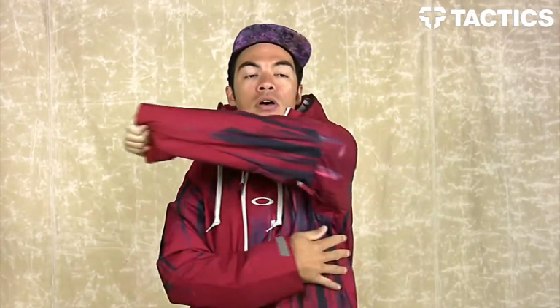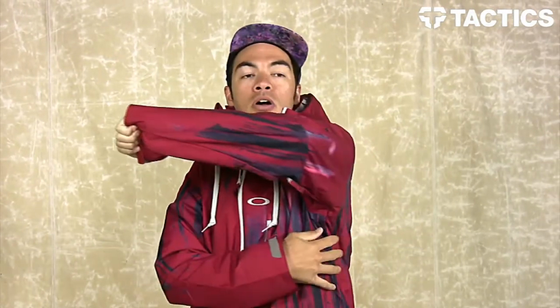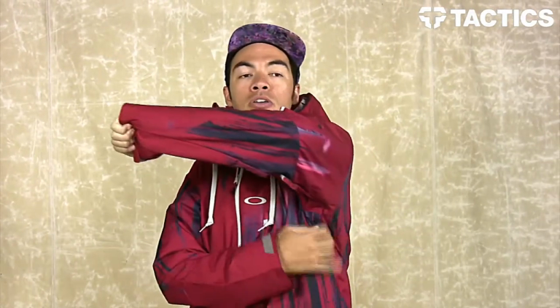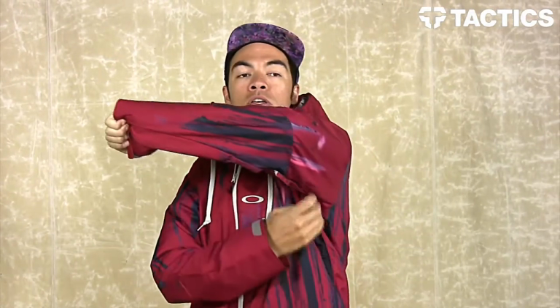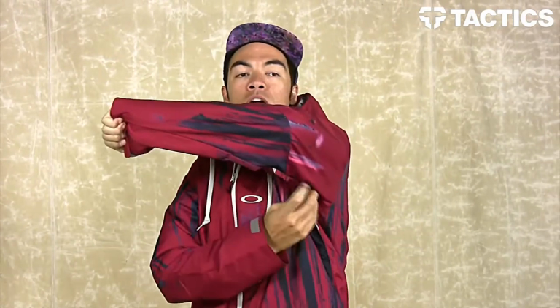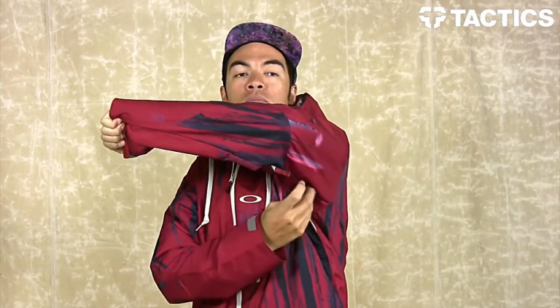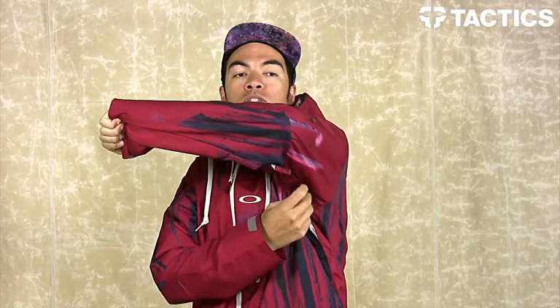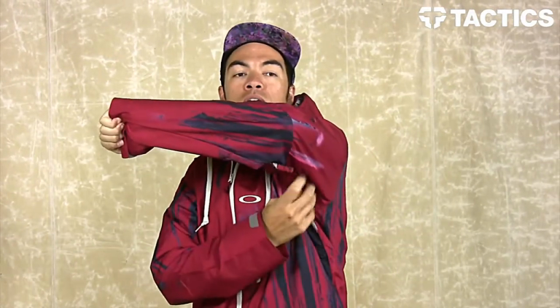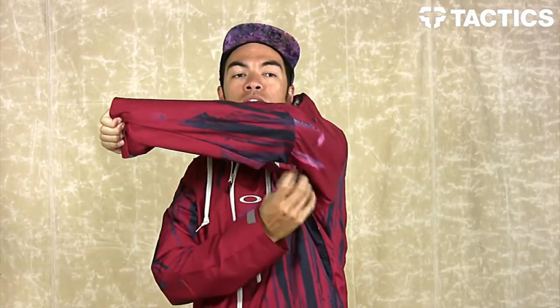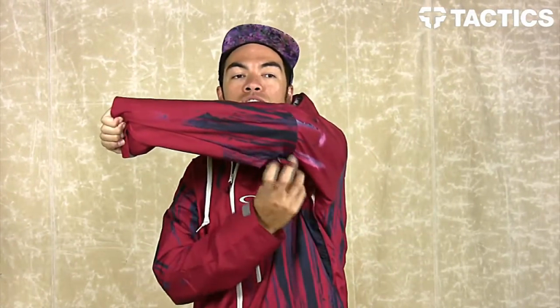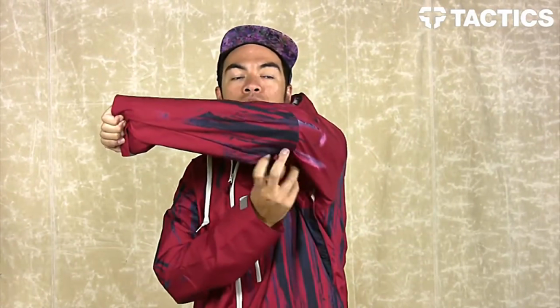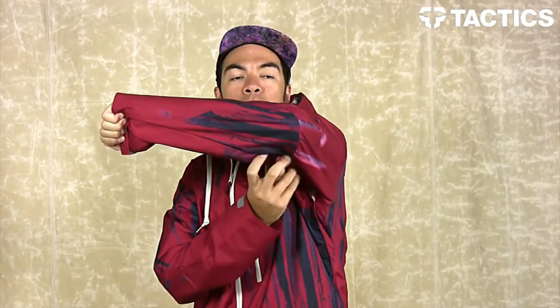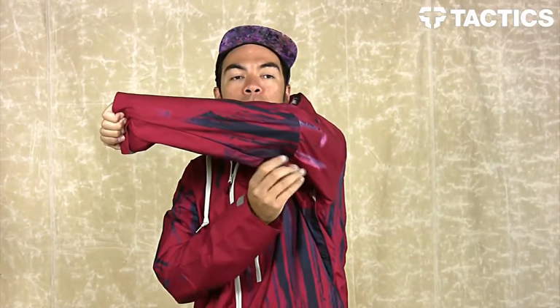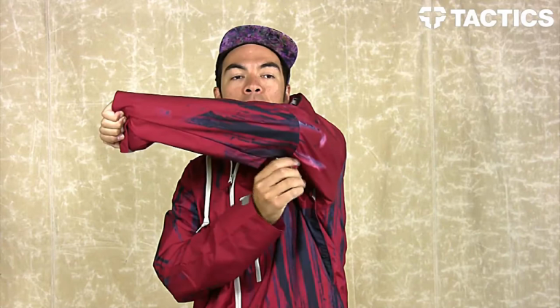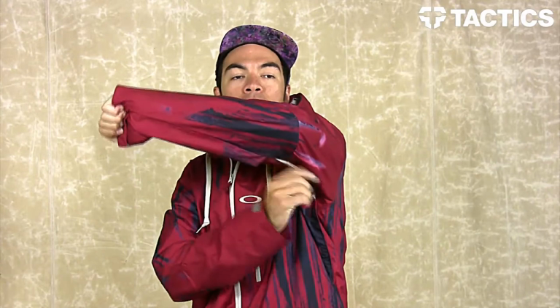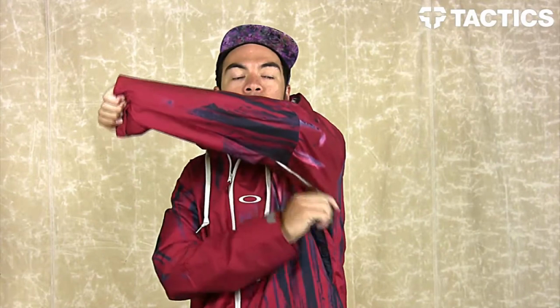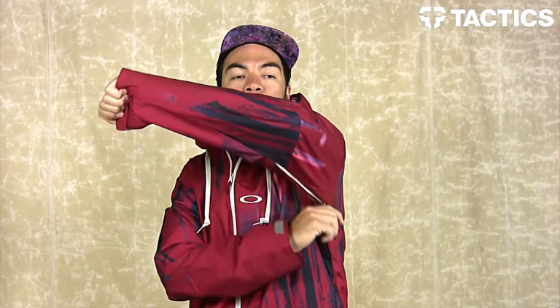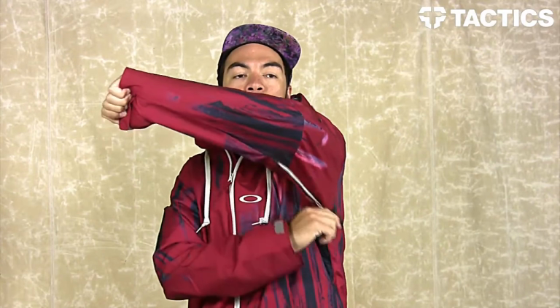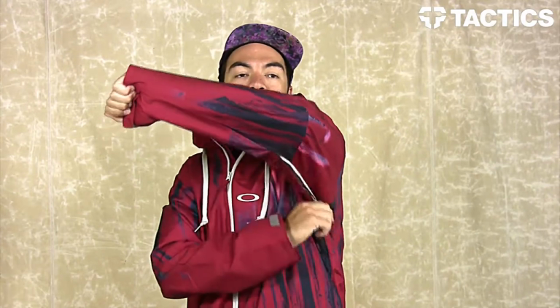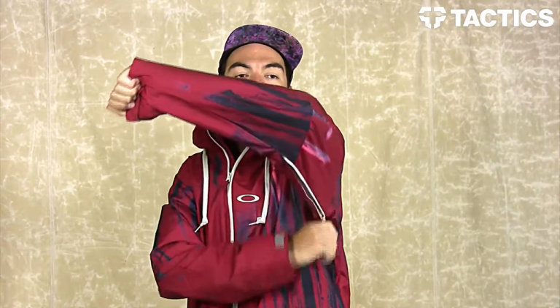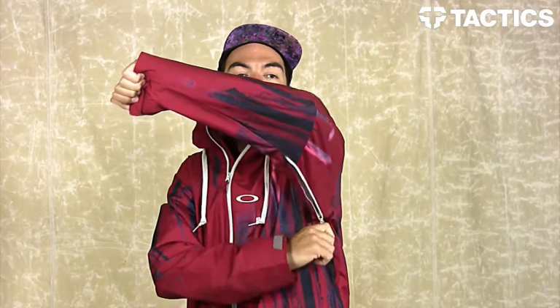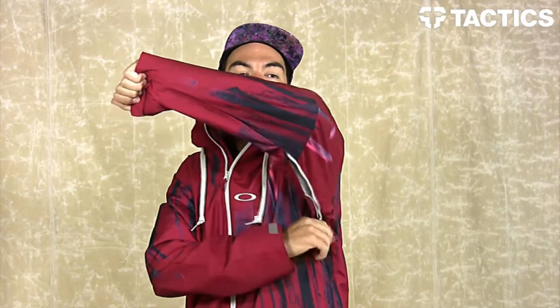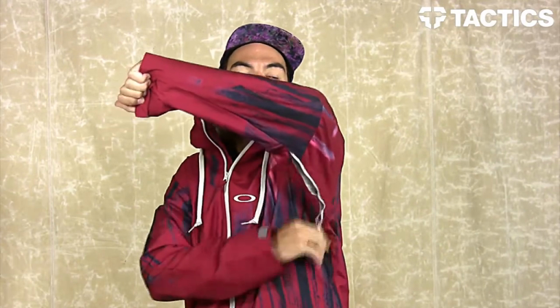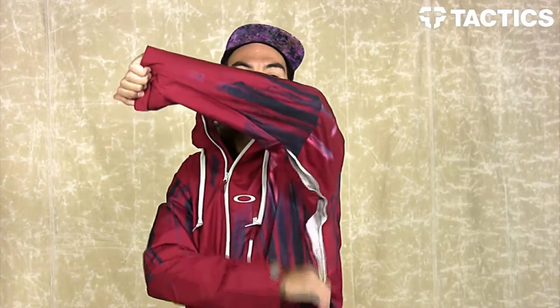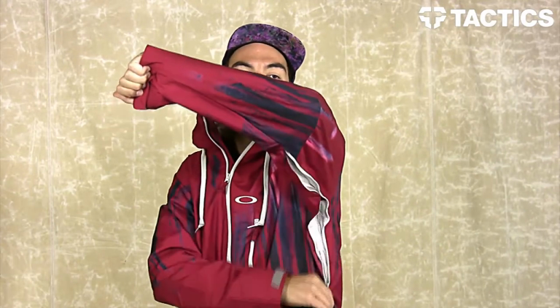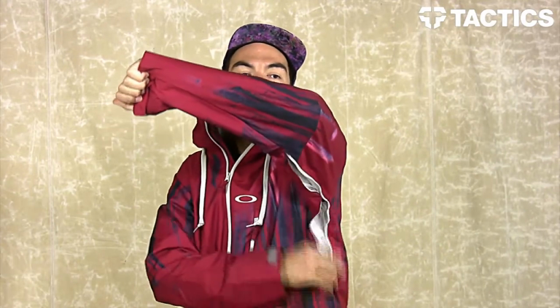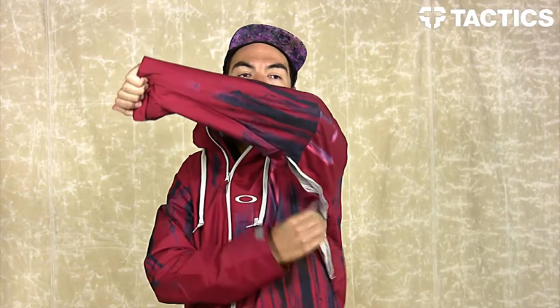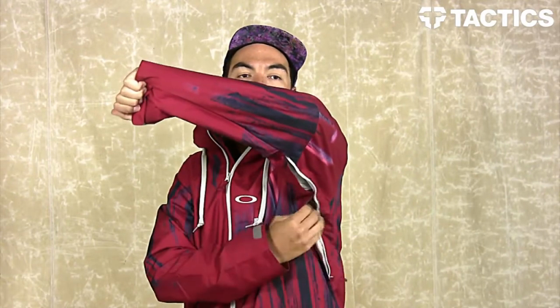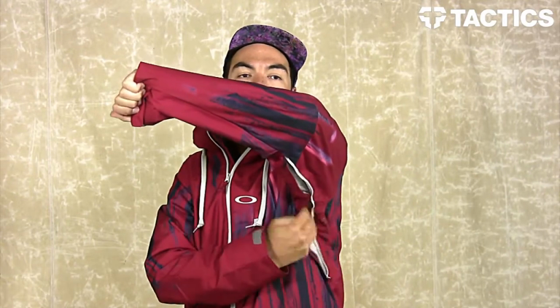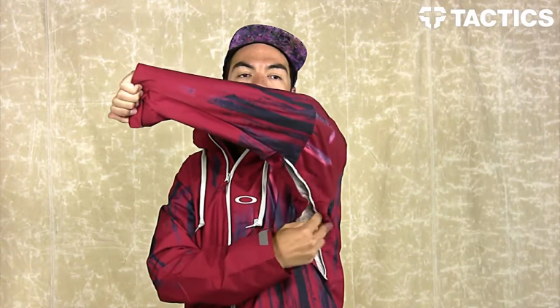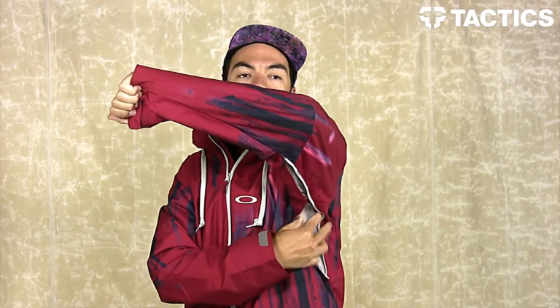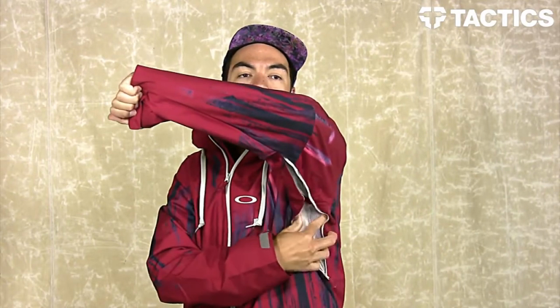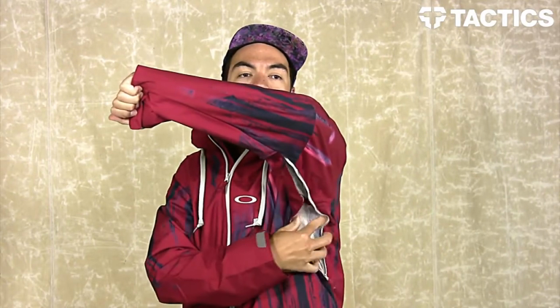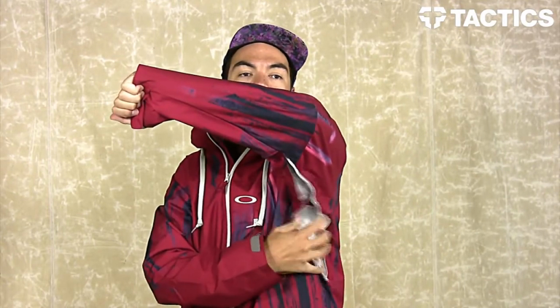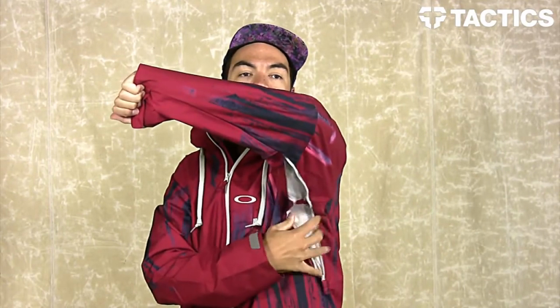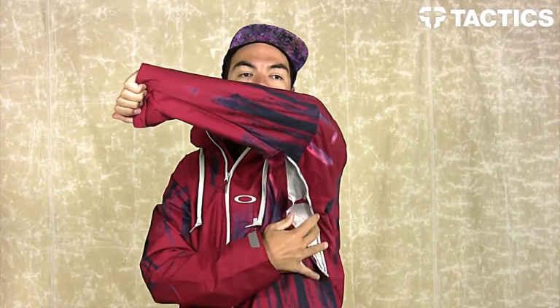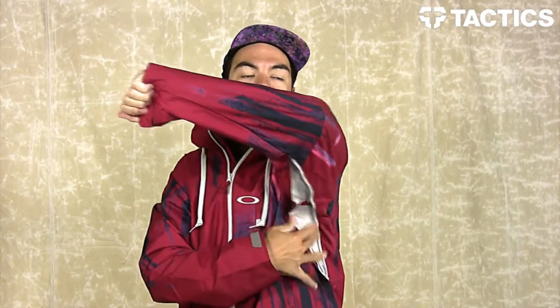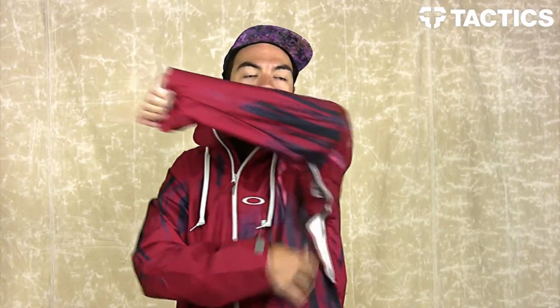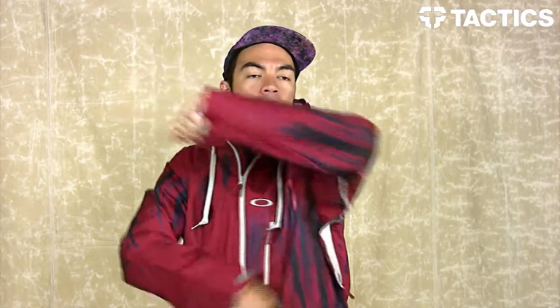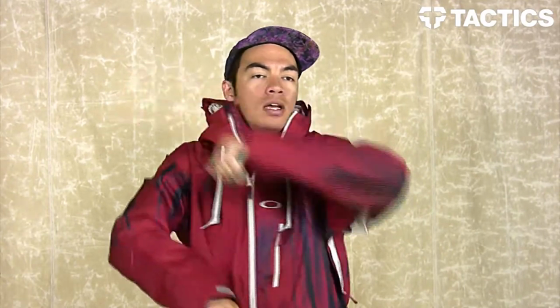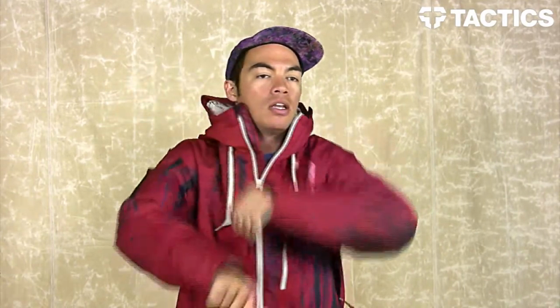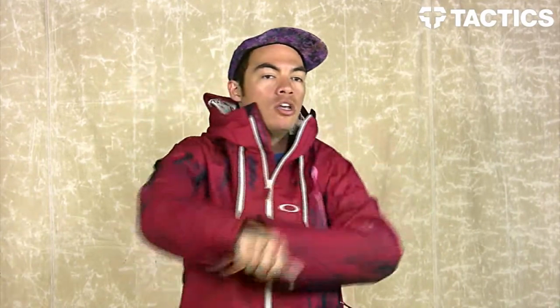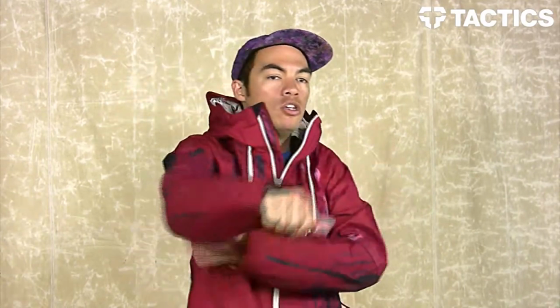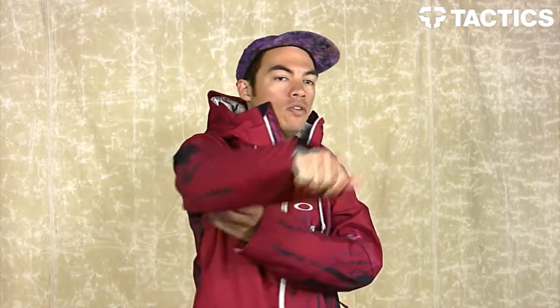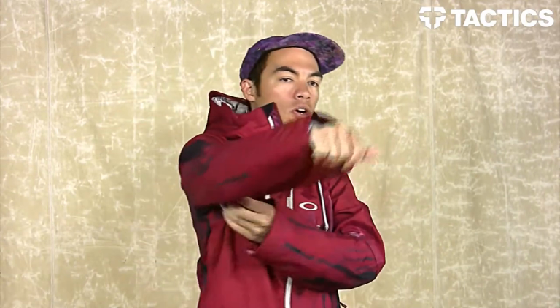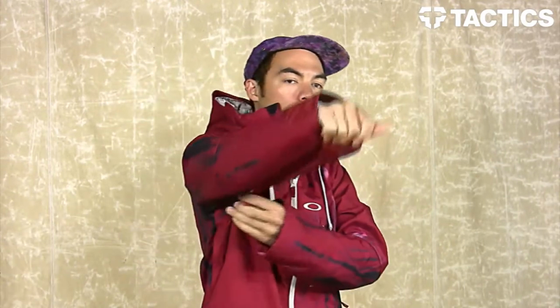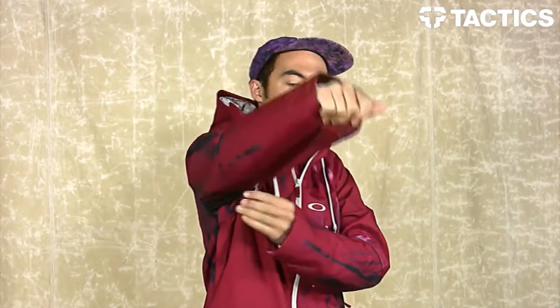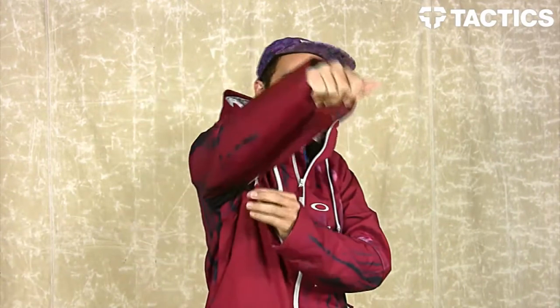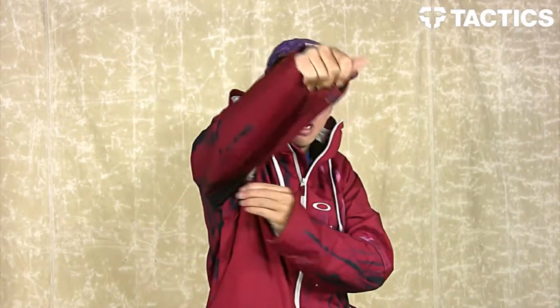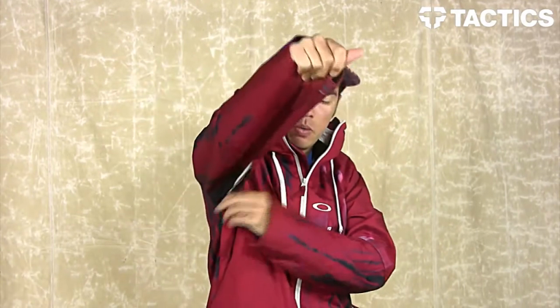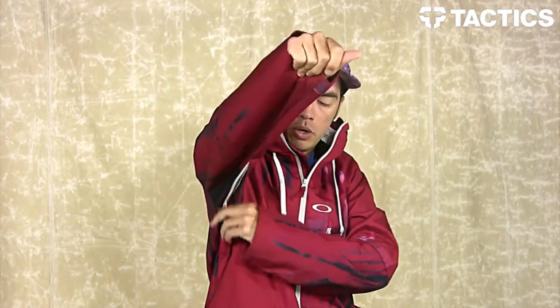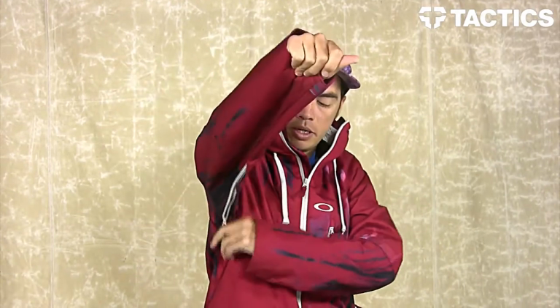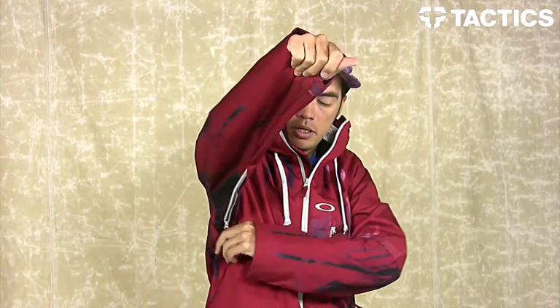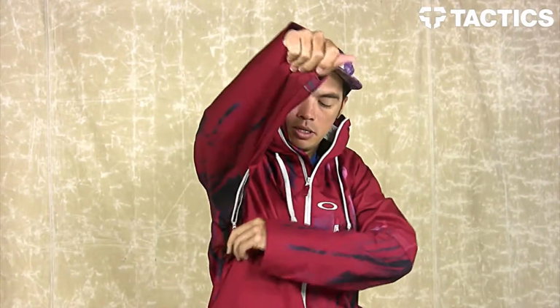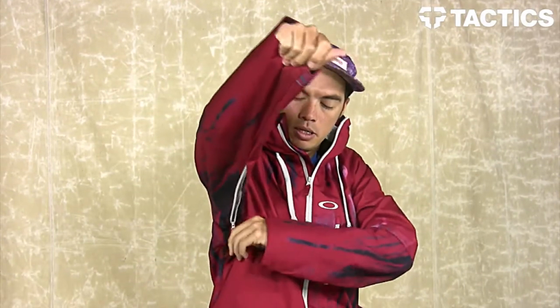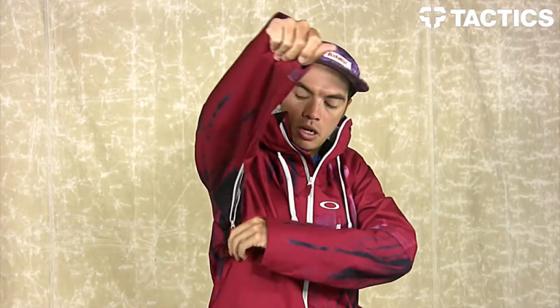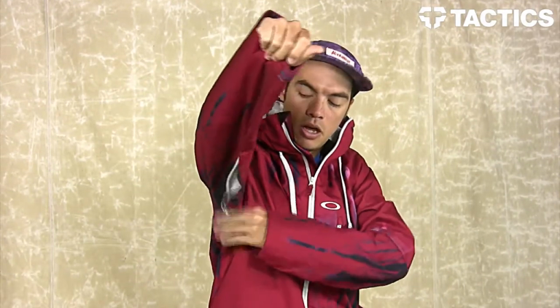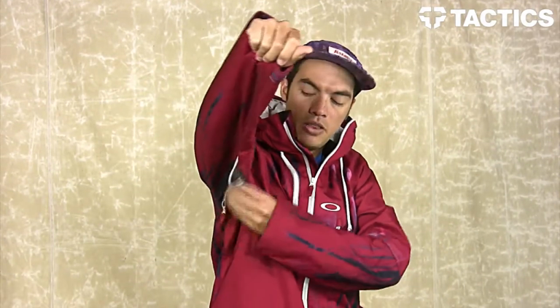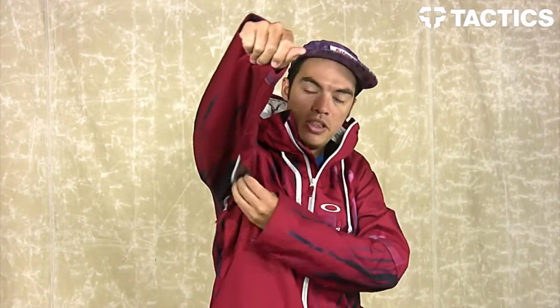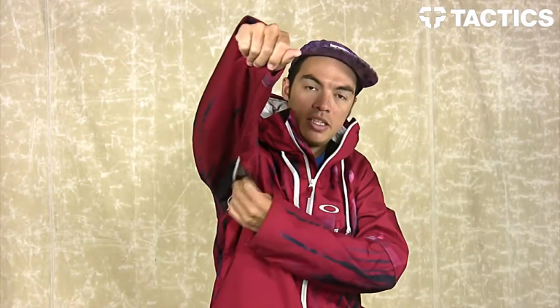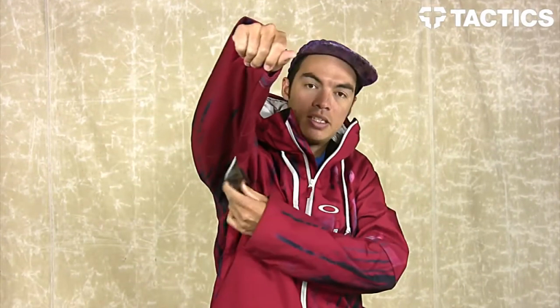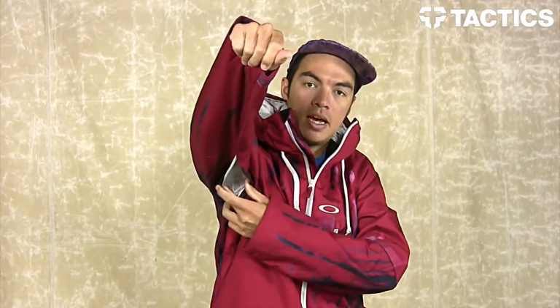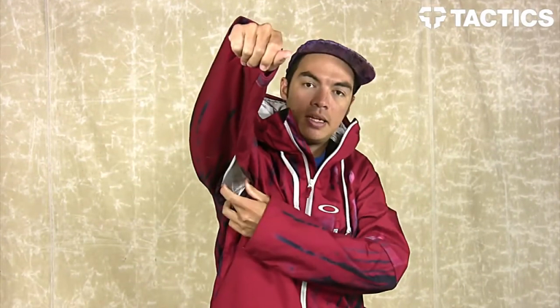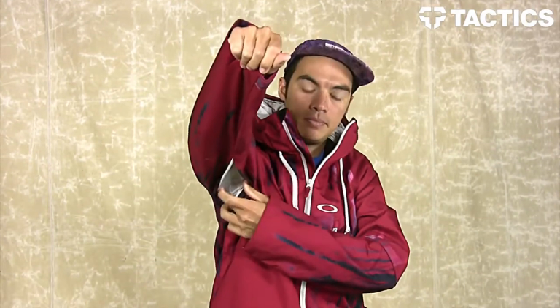Under the arms, you've got your zipper pit vents right here with mesh backing. You've got one on this side, and you've also got one on this side.